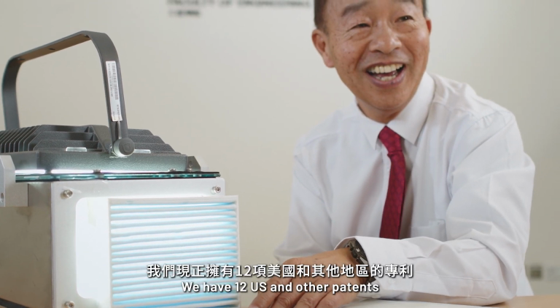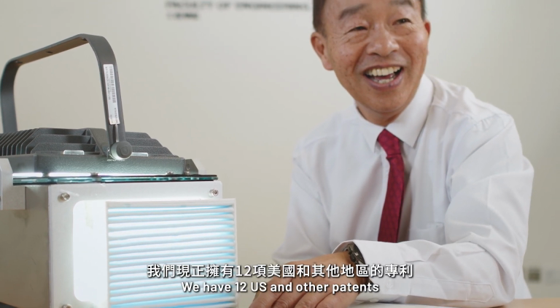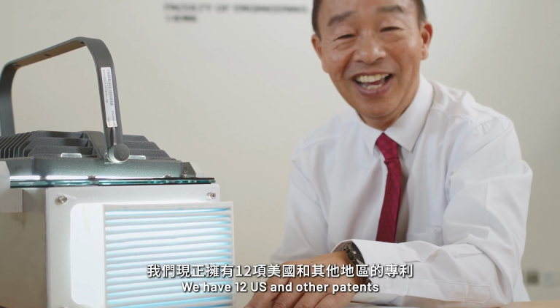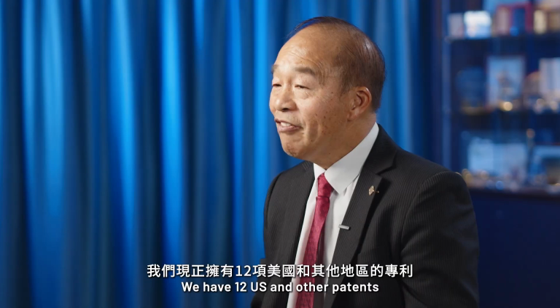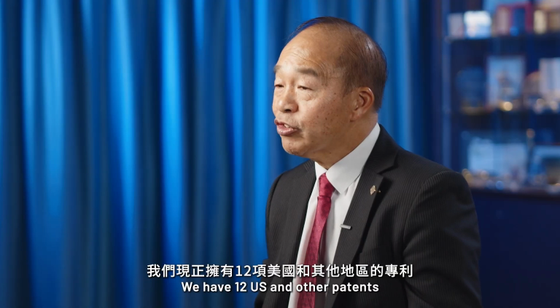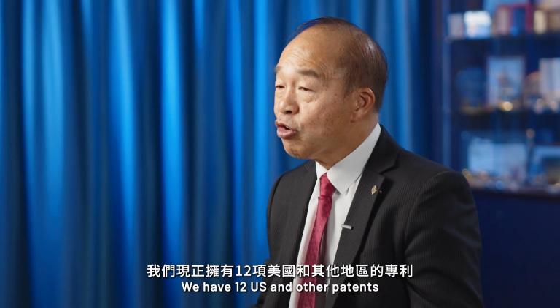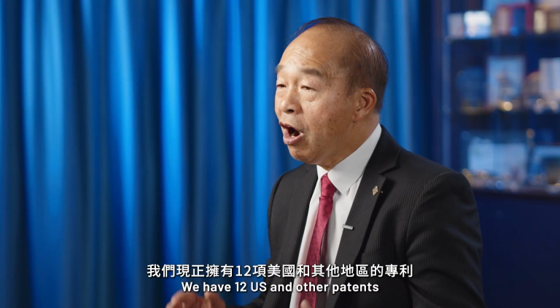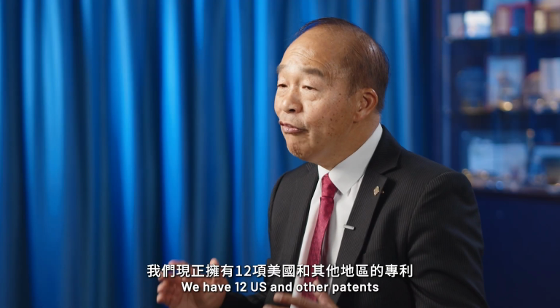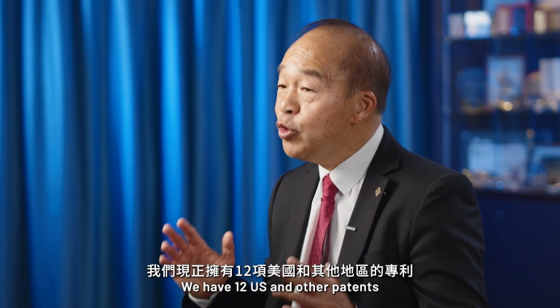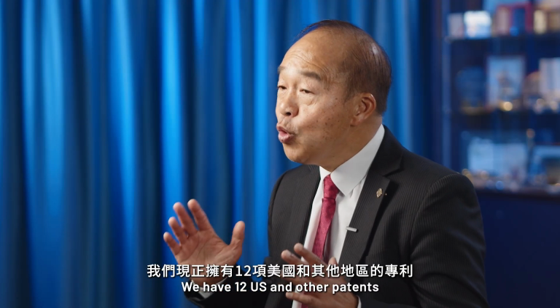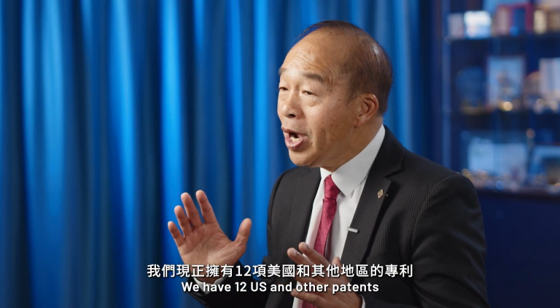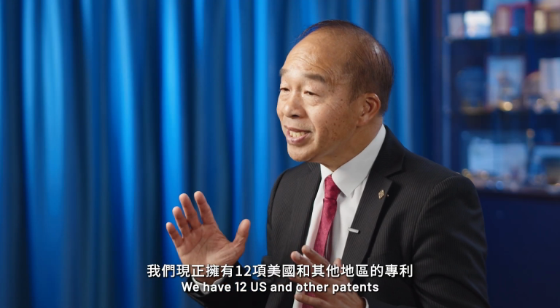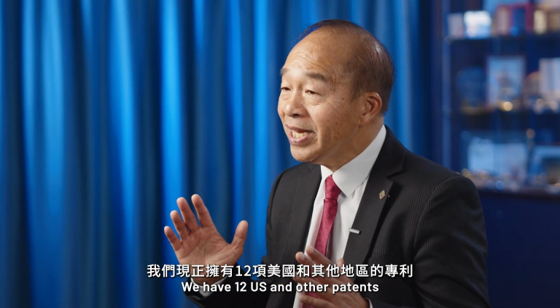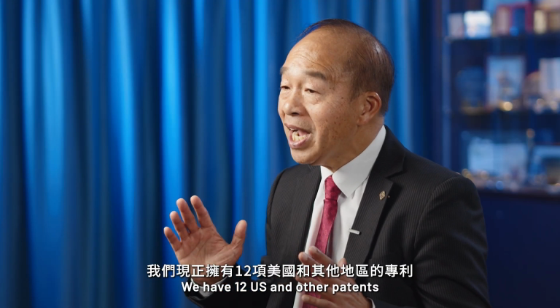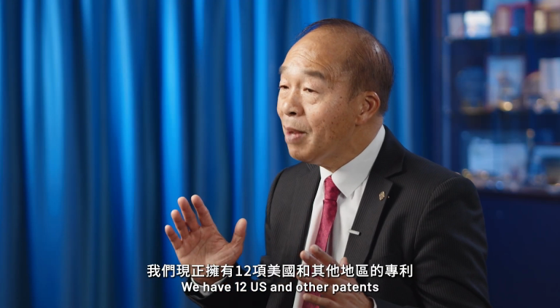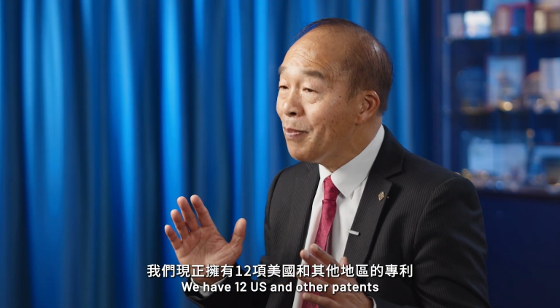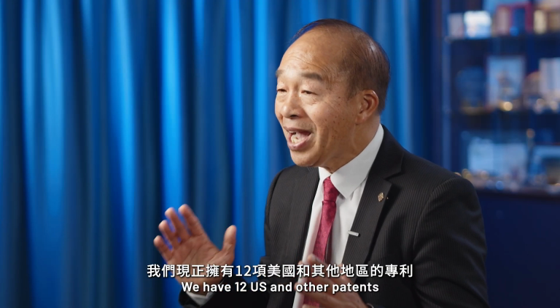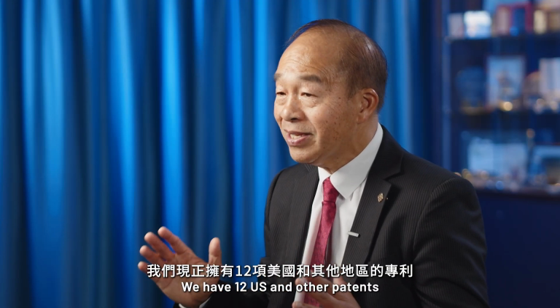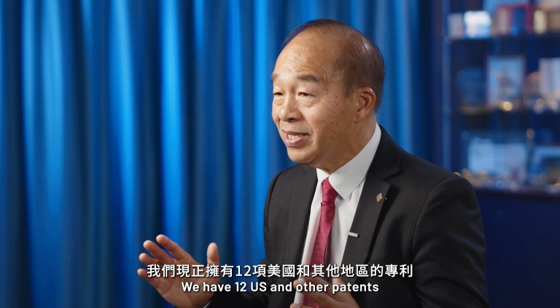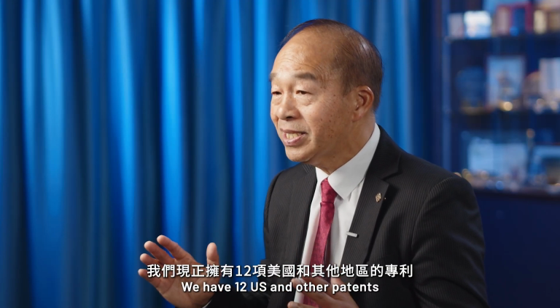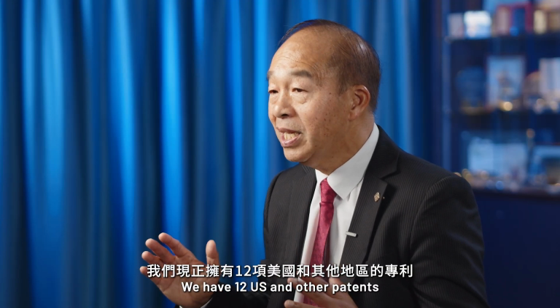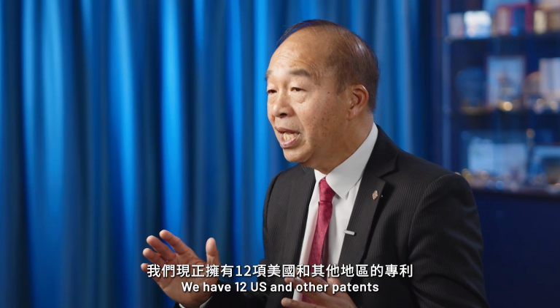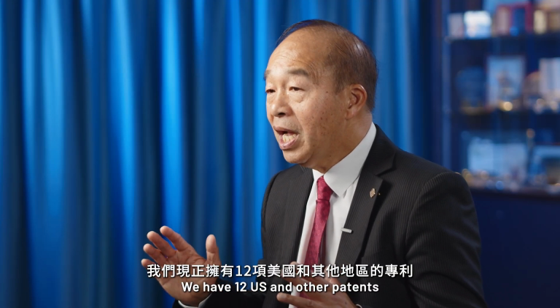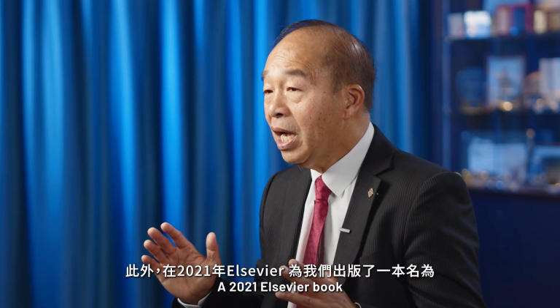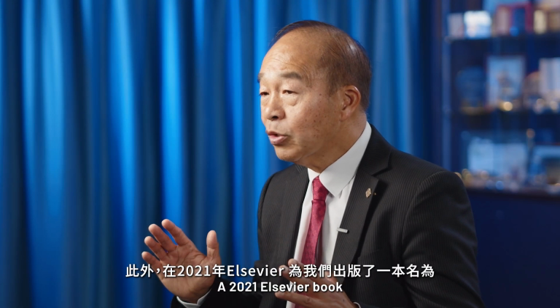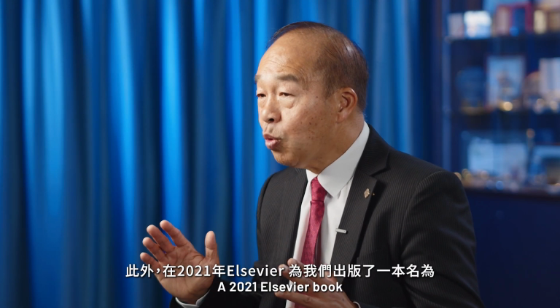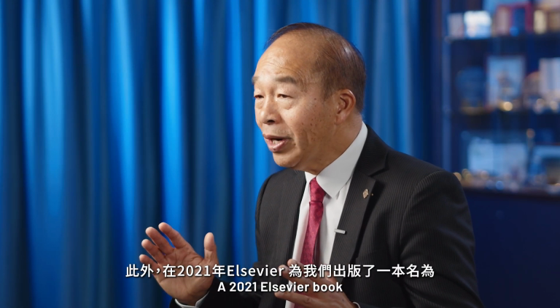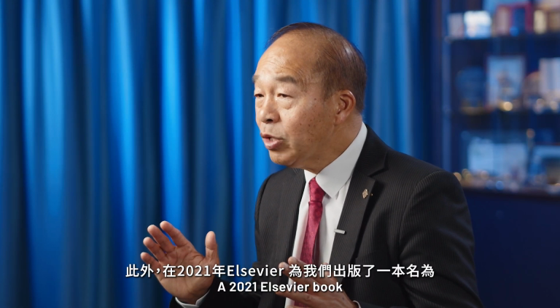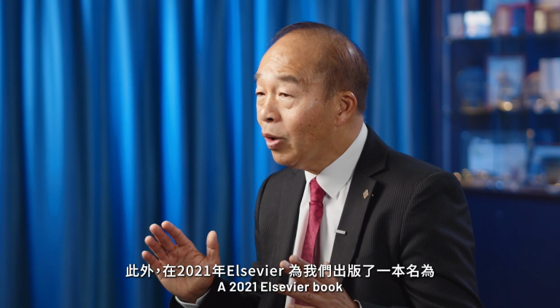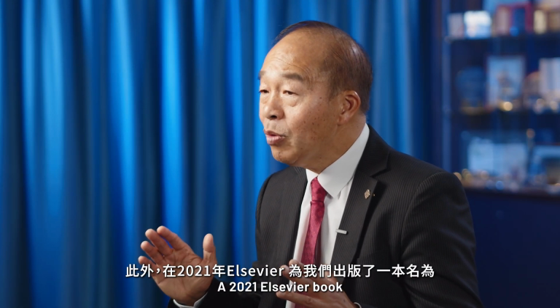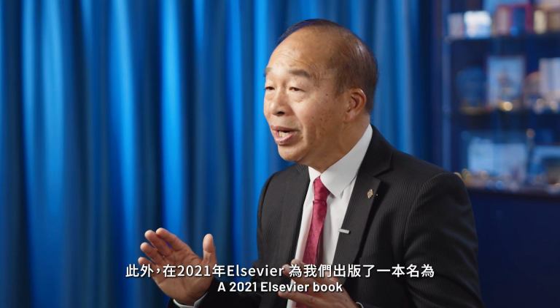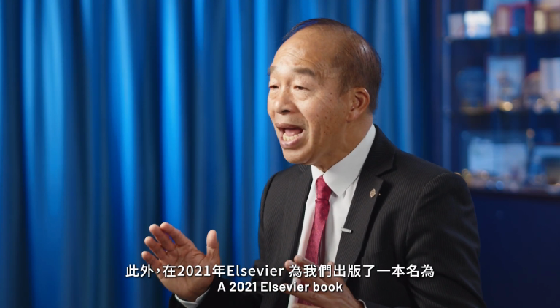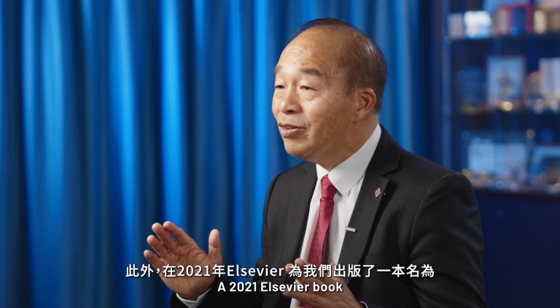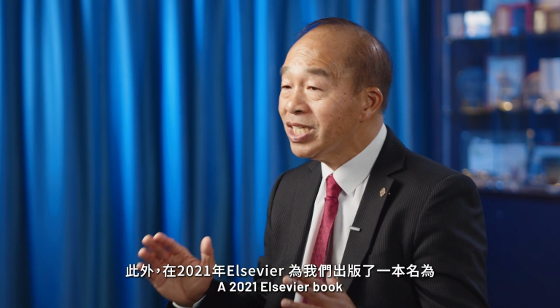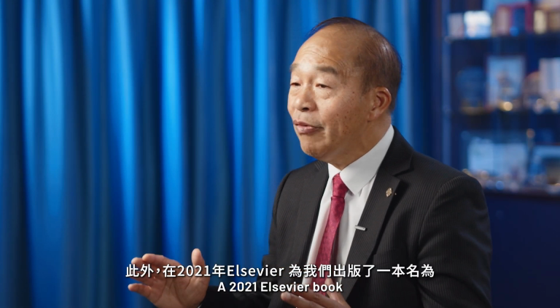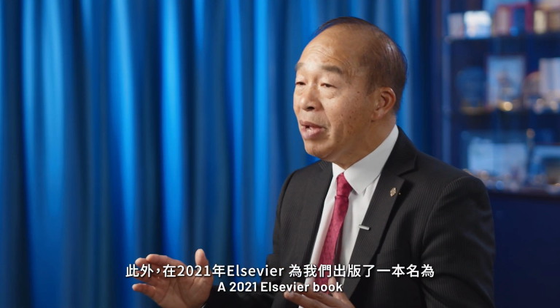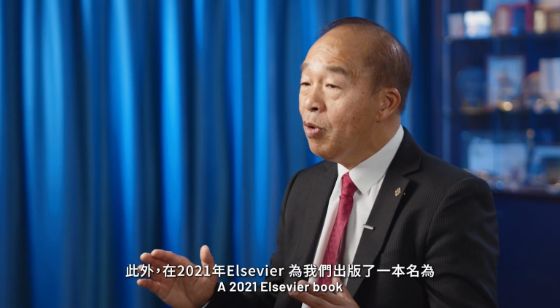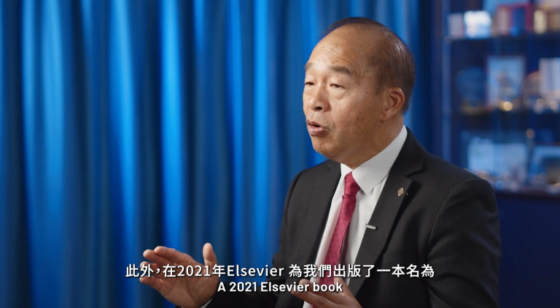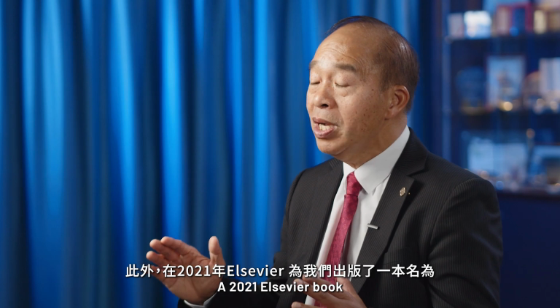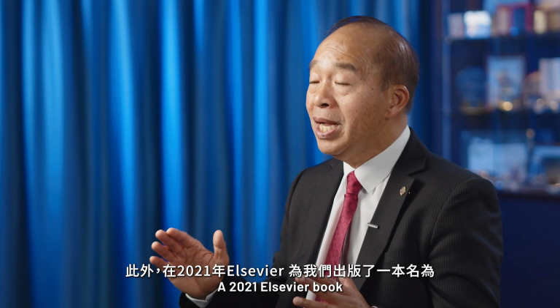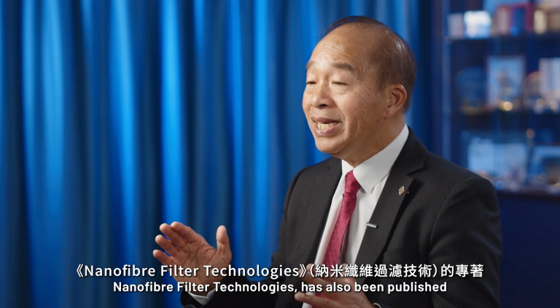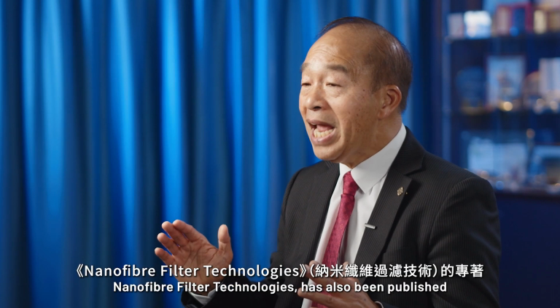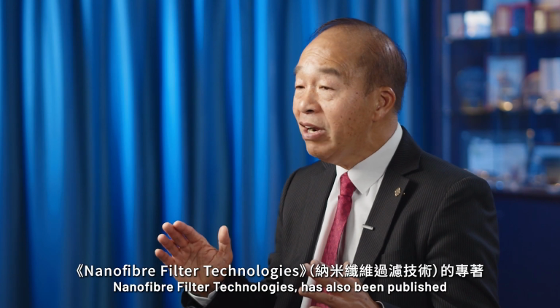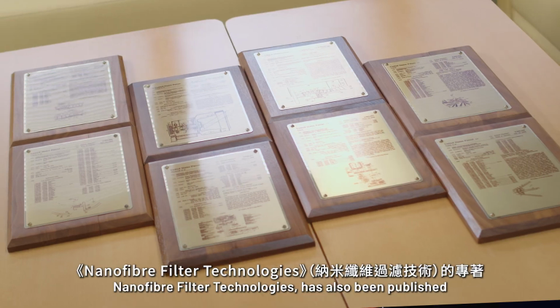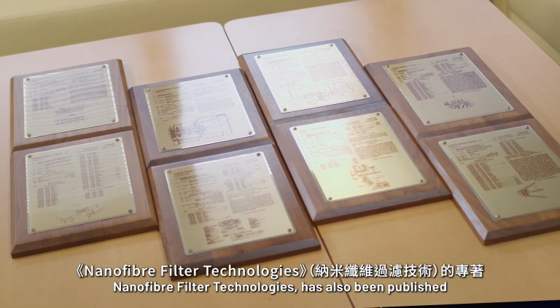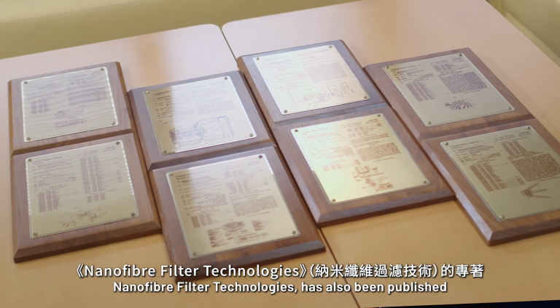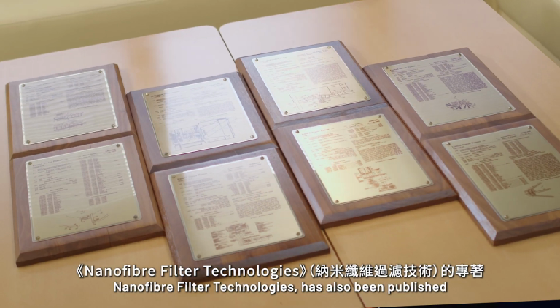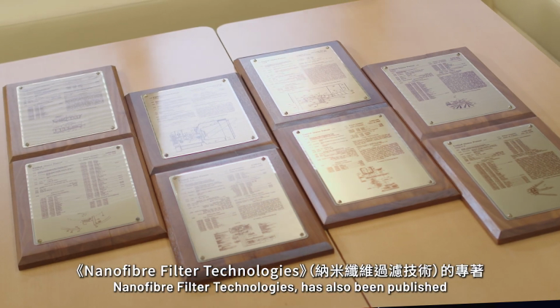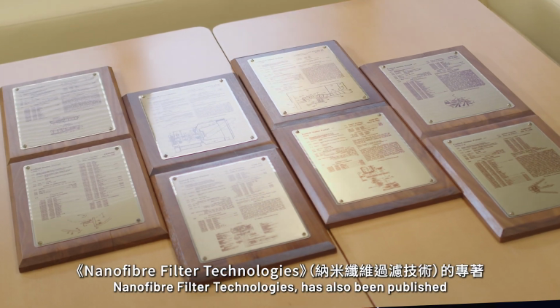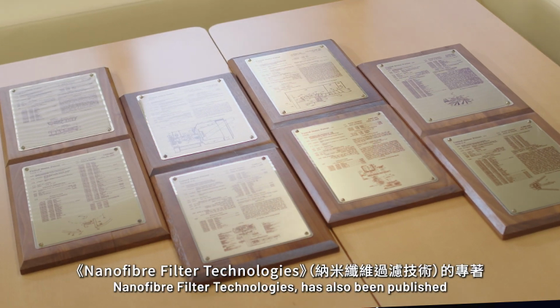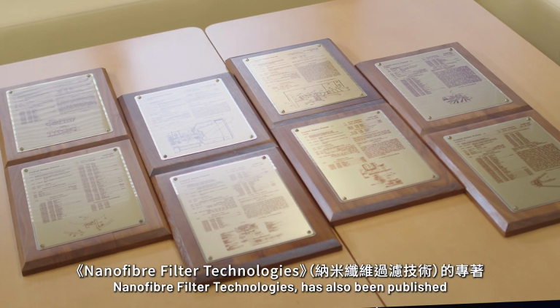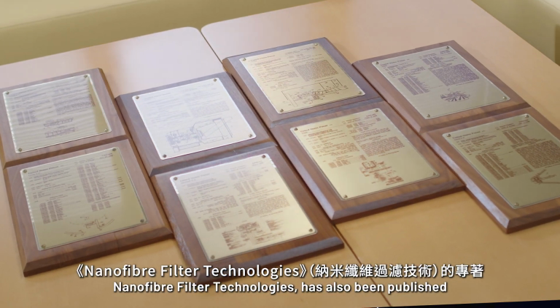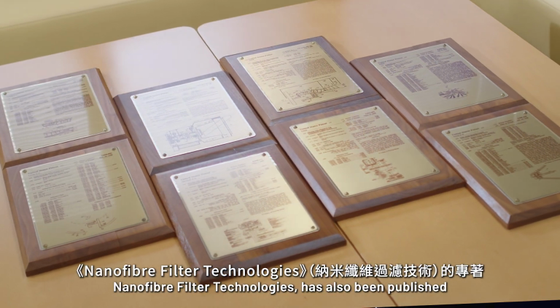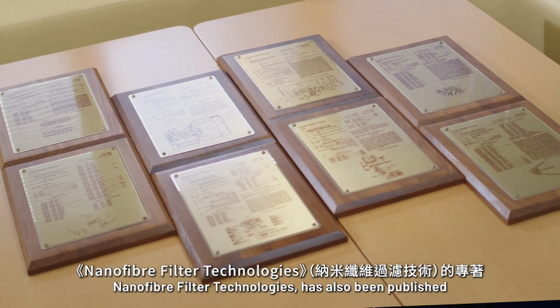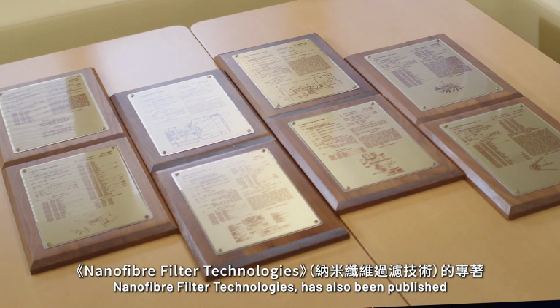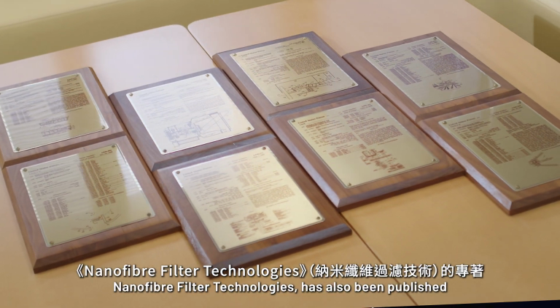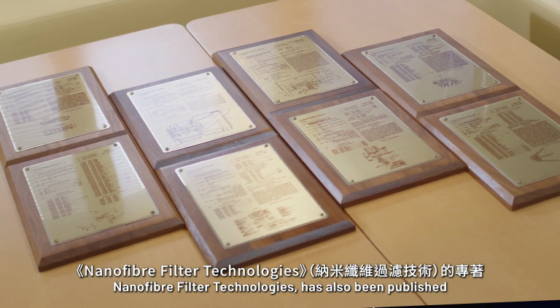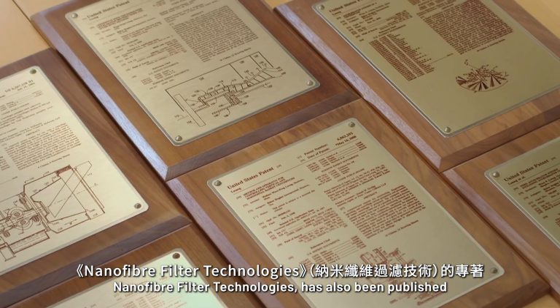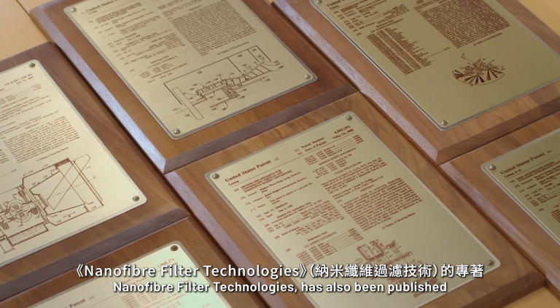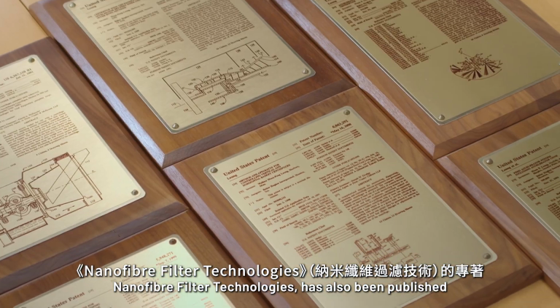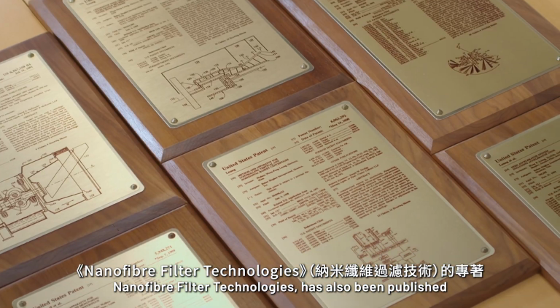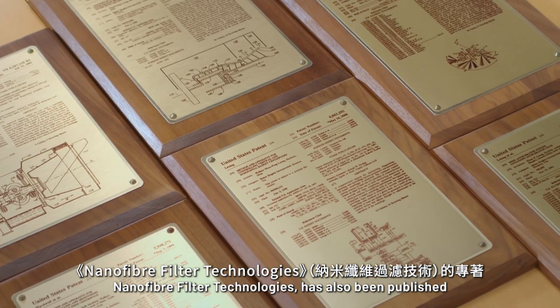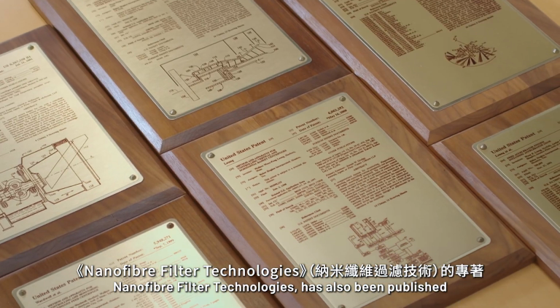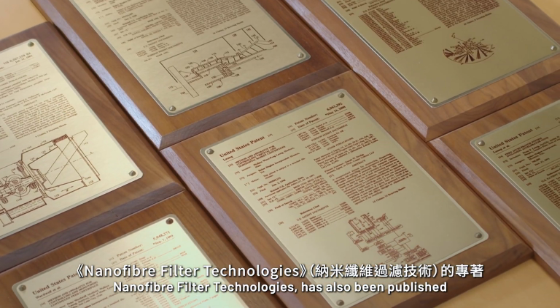We have 12 U.S. and other patents. A 2021 Elsevier book, Nanofiber Filter Technologies, has also been published.